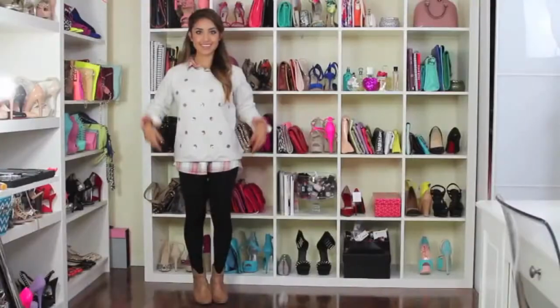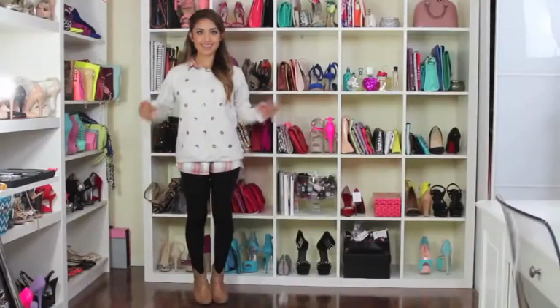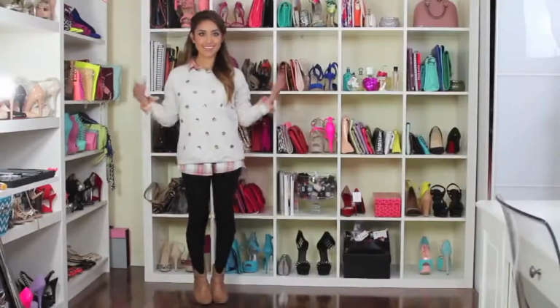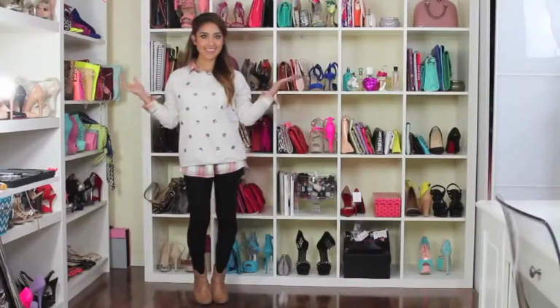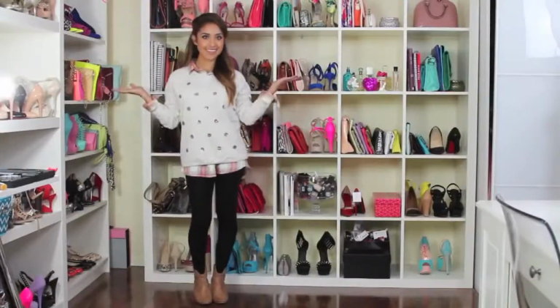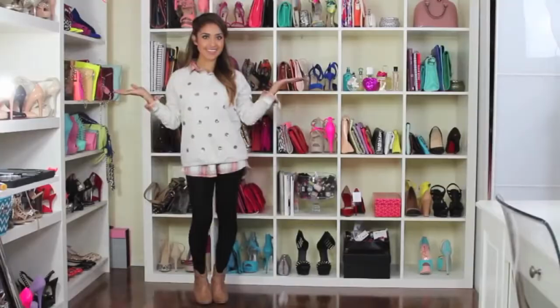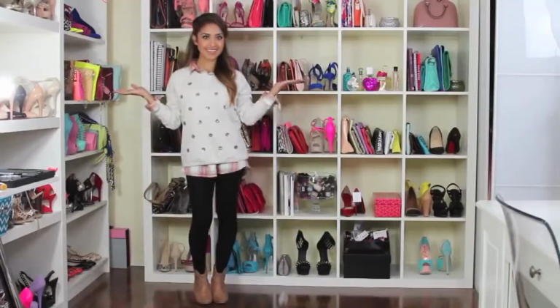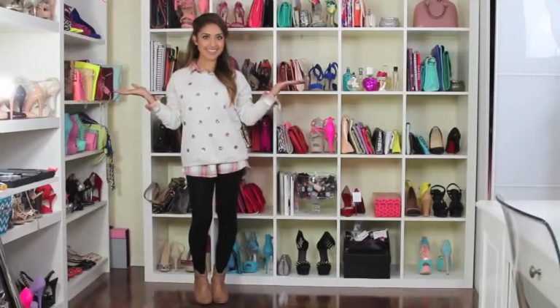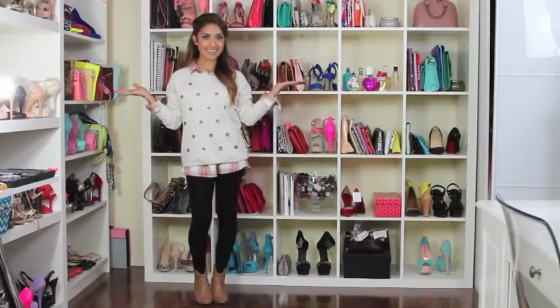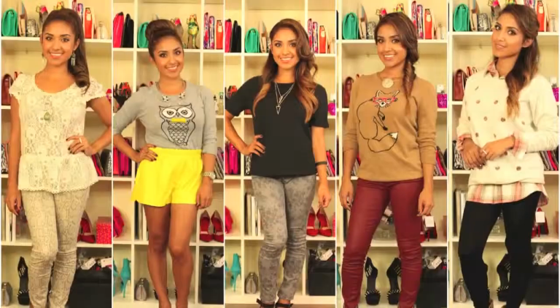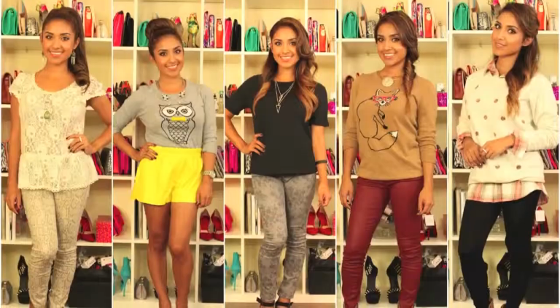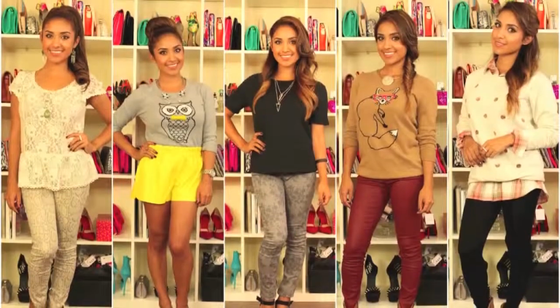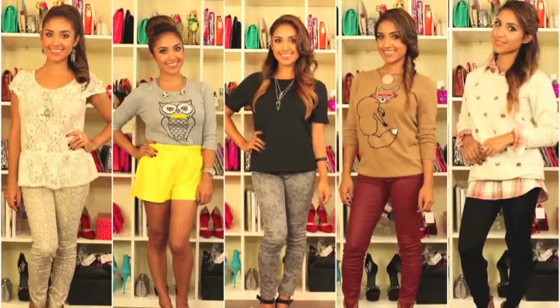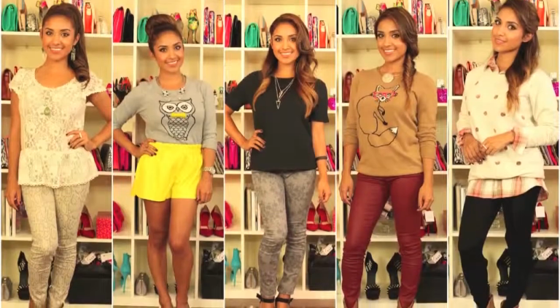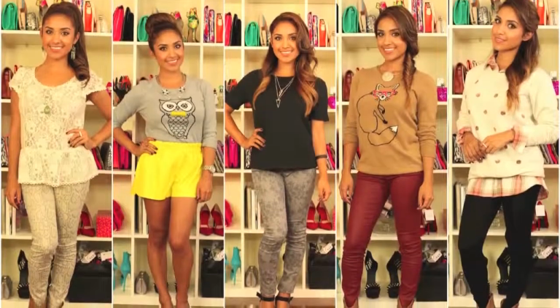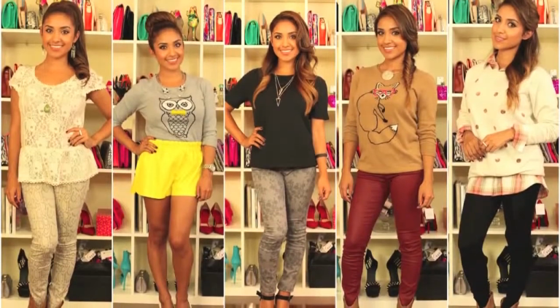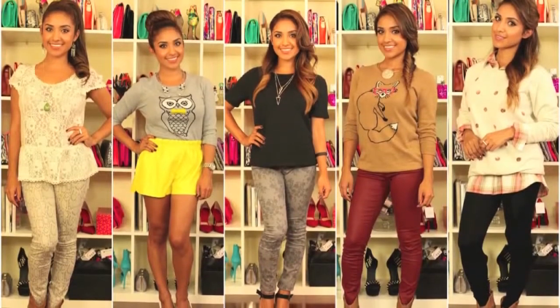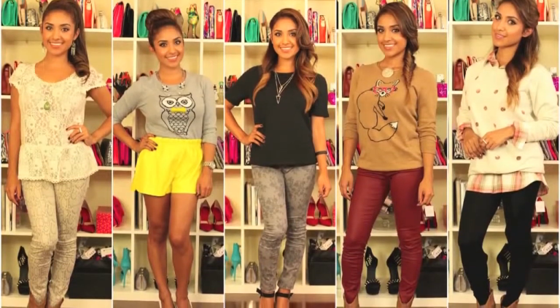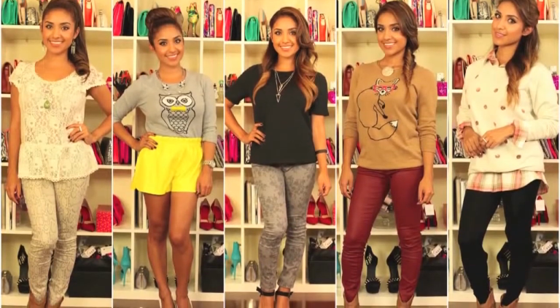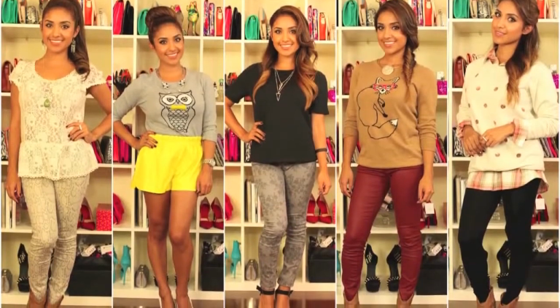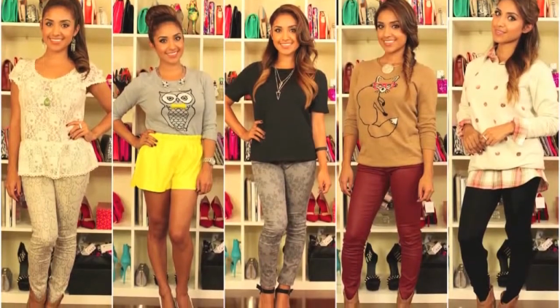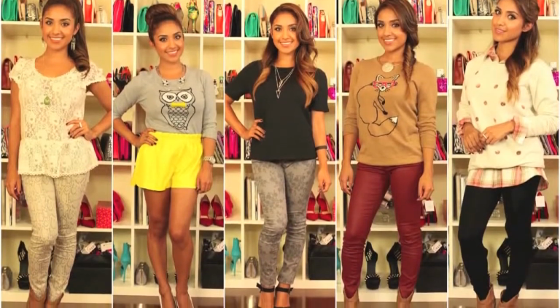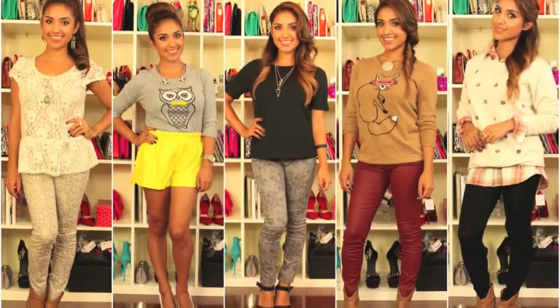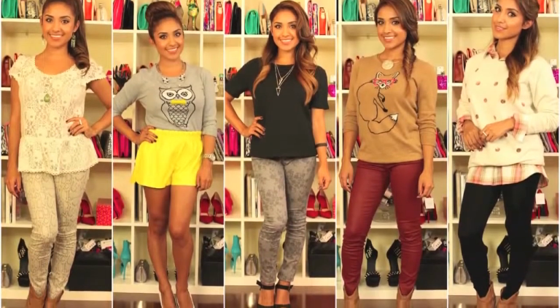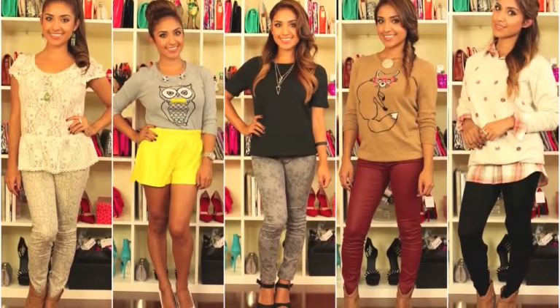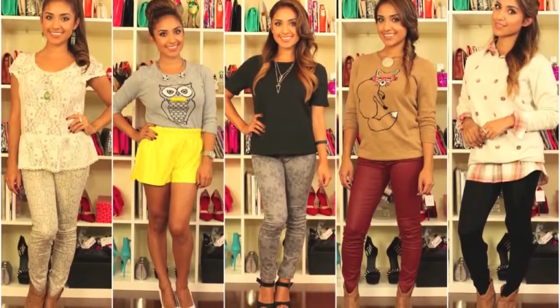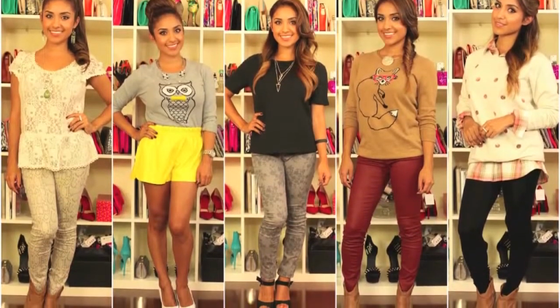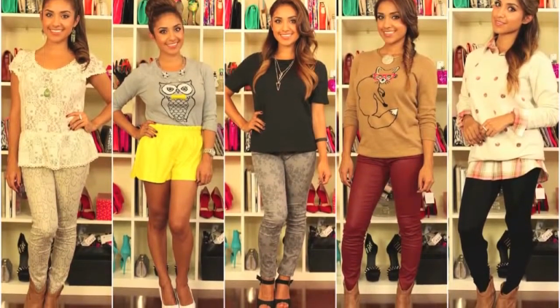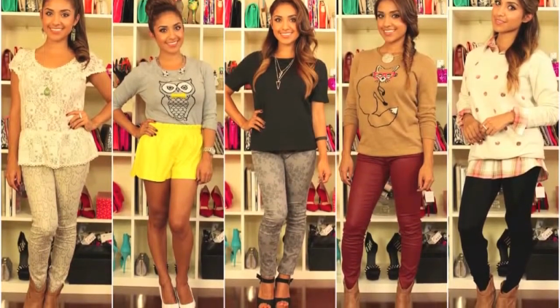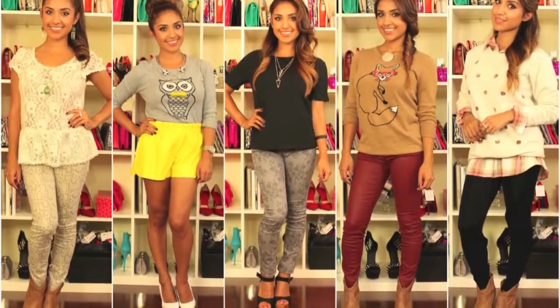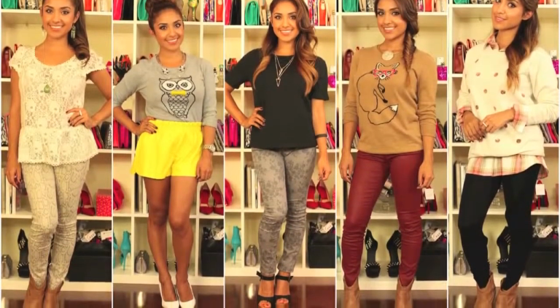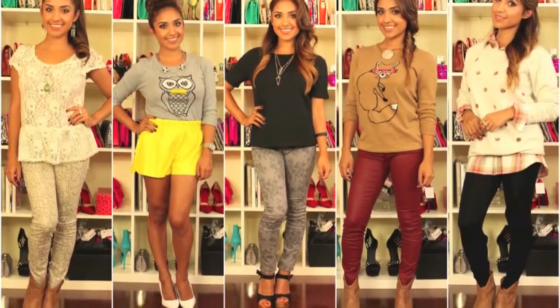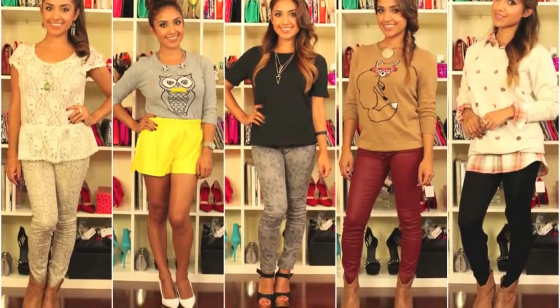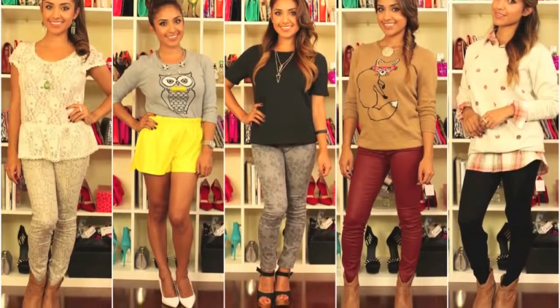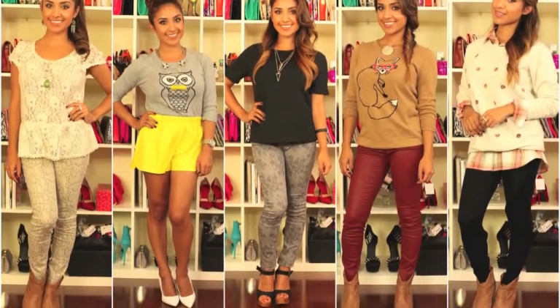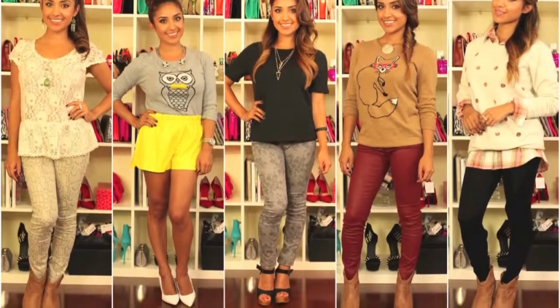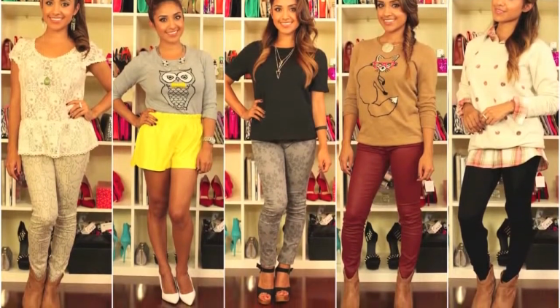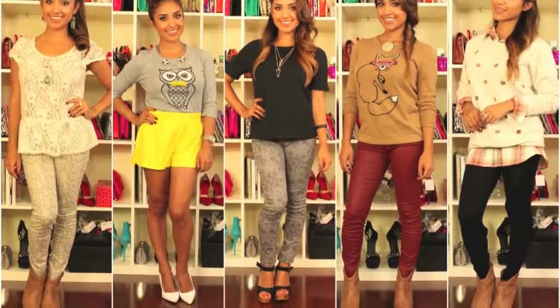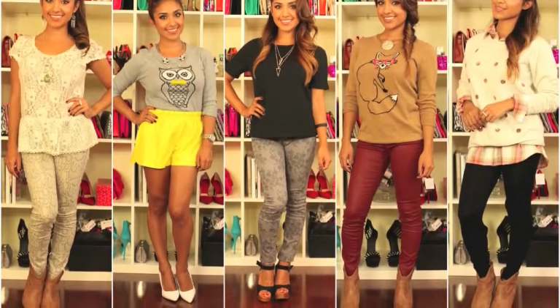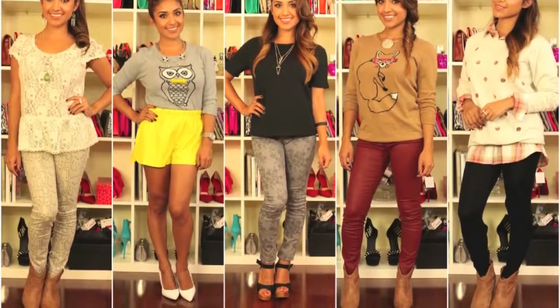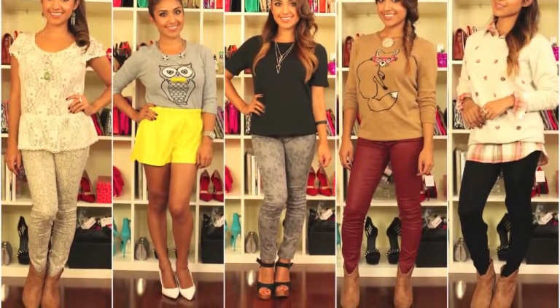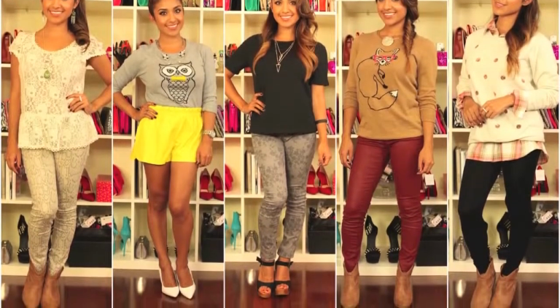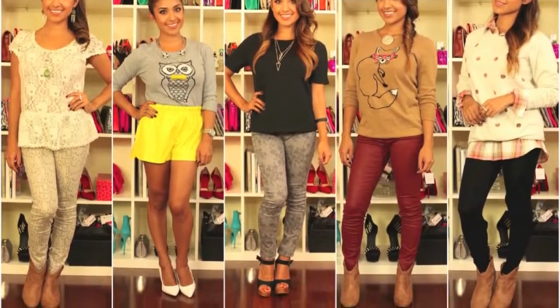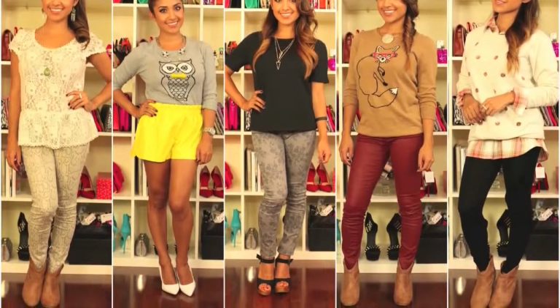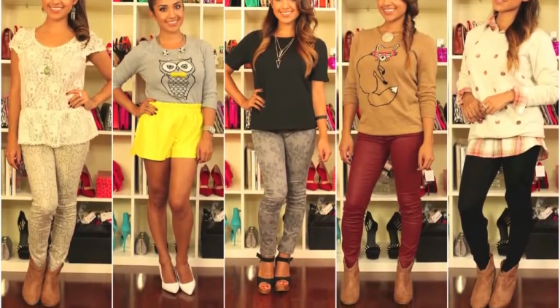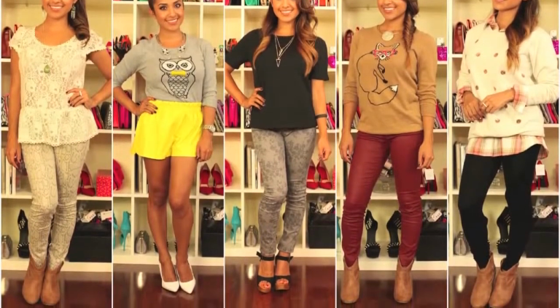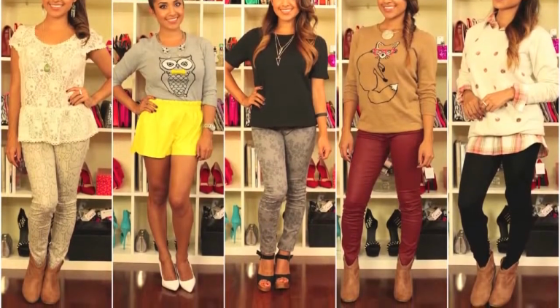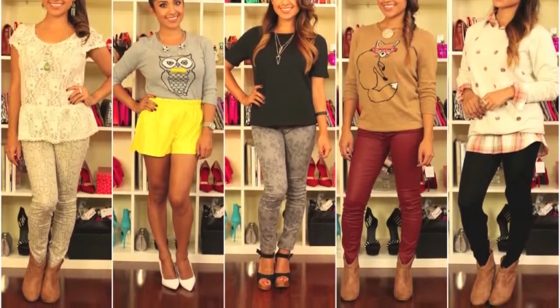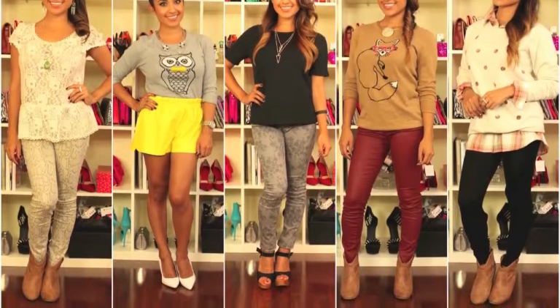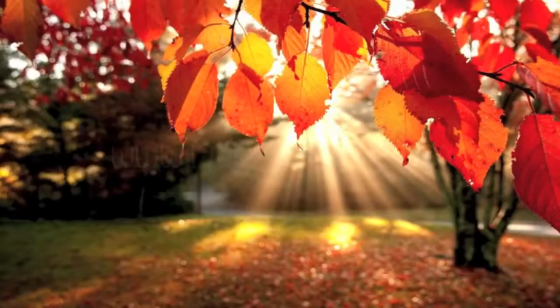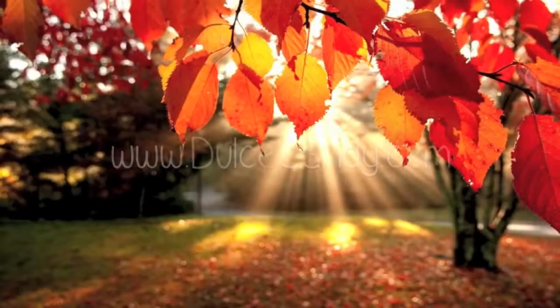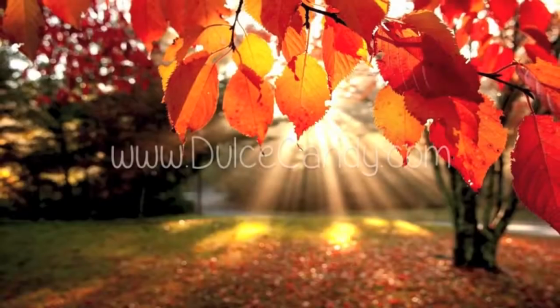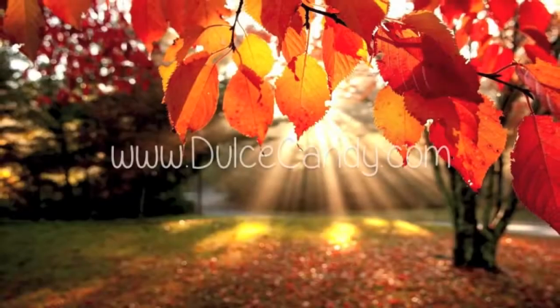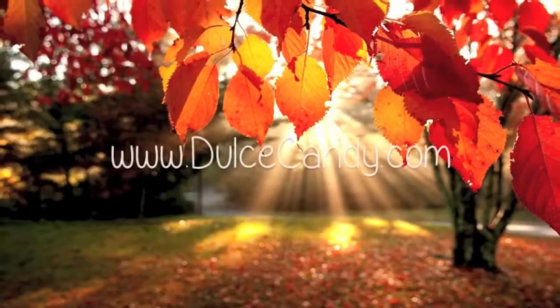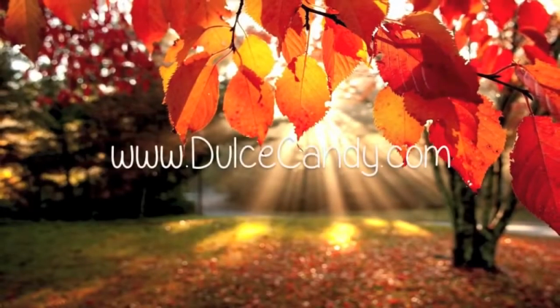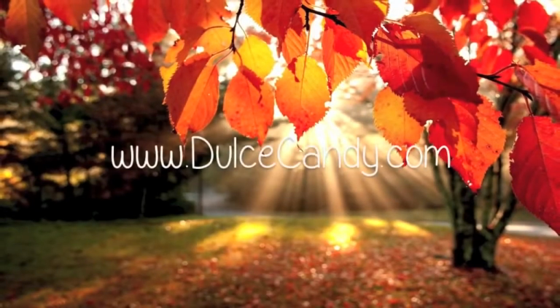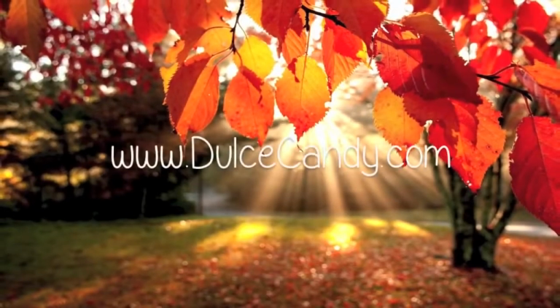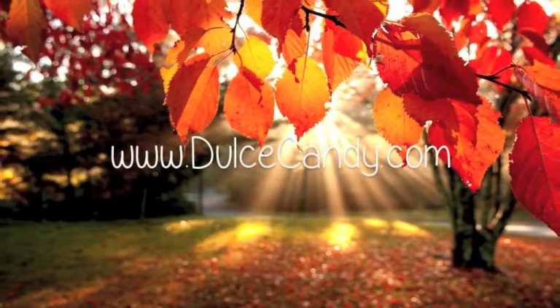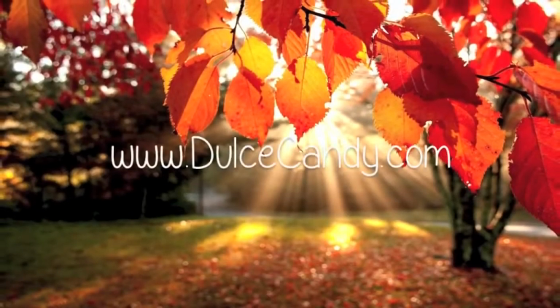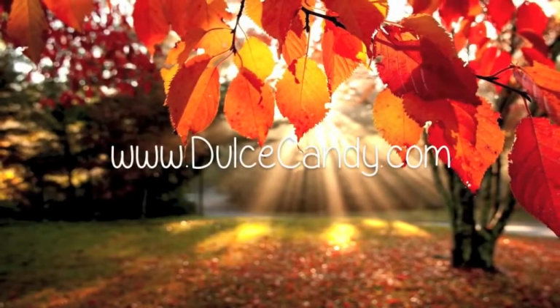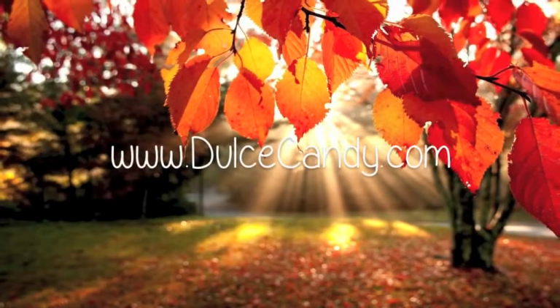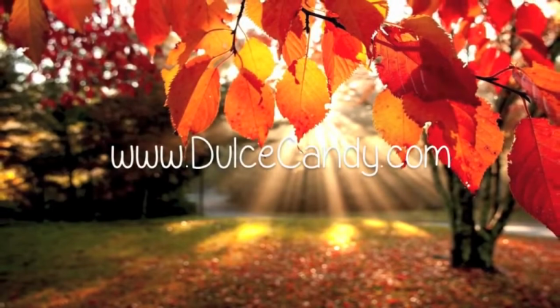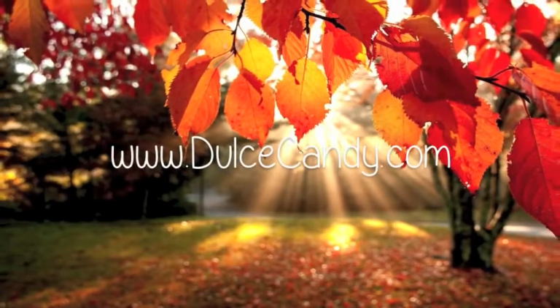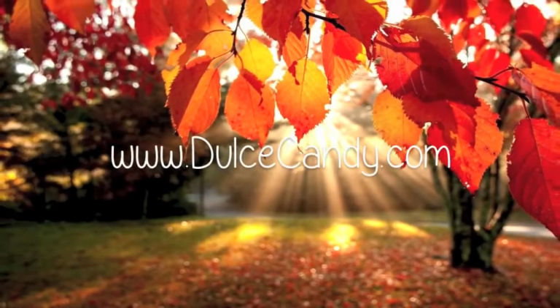Thanks for watching guys and I hope these looks inspired you. Stay tuned for five days of fall fashion part two coming soon. Bye!